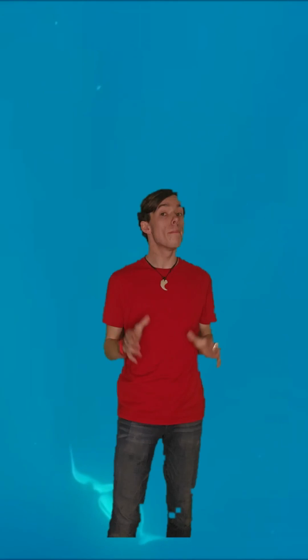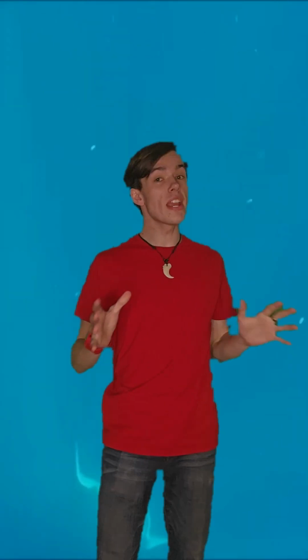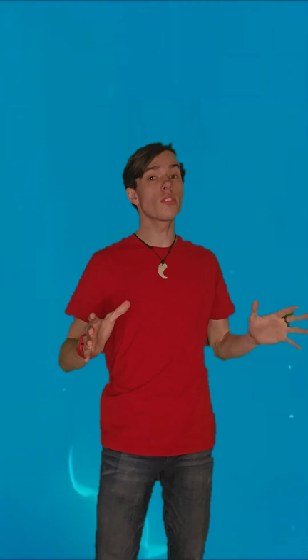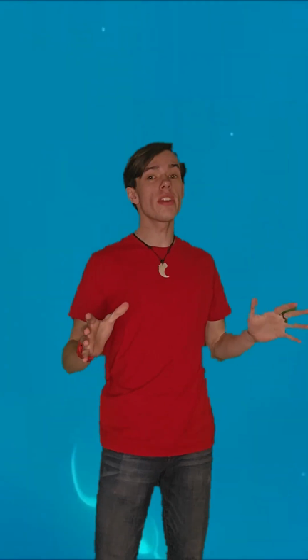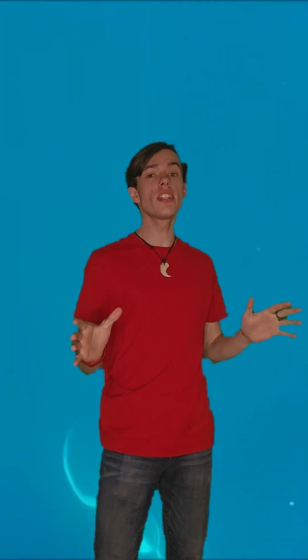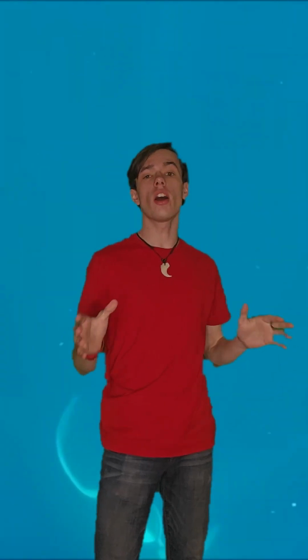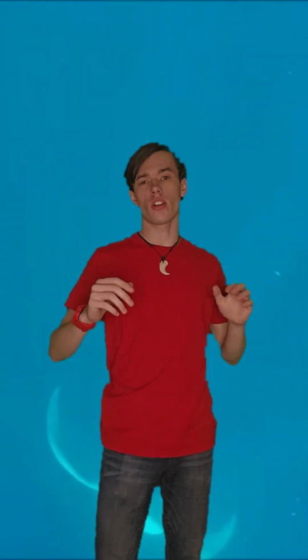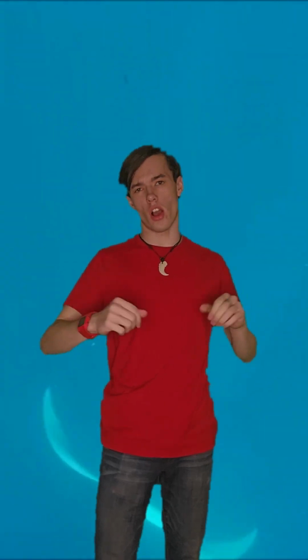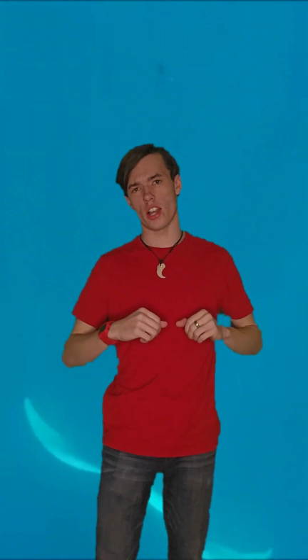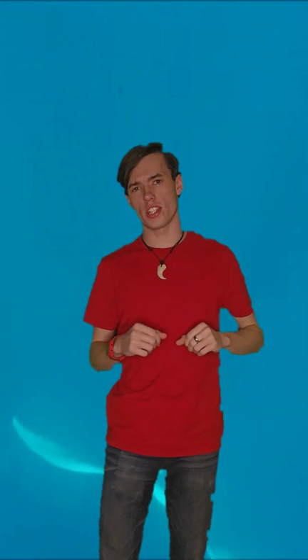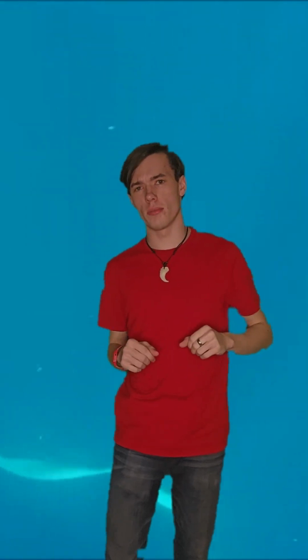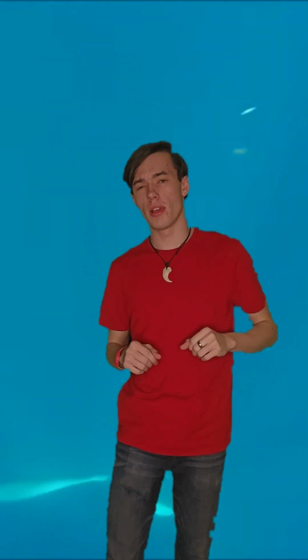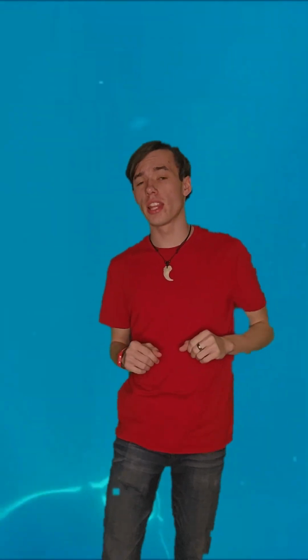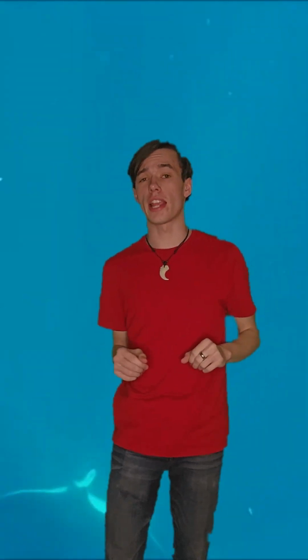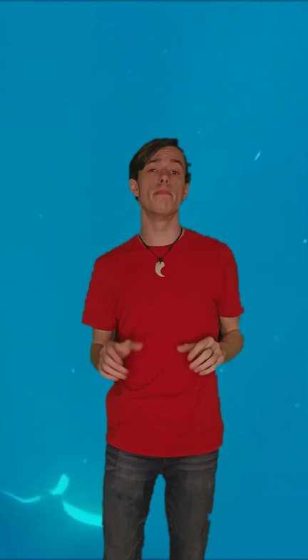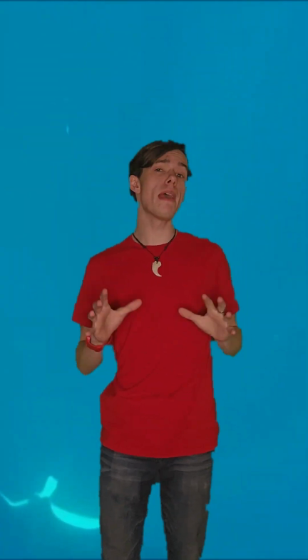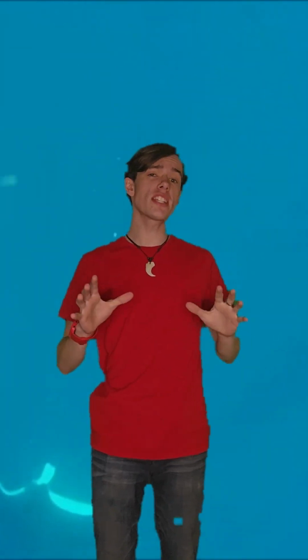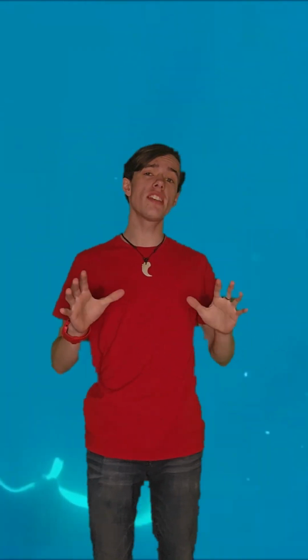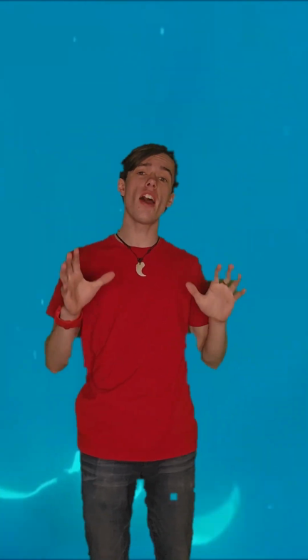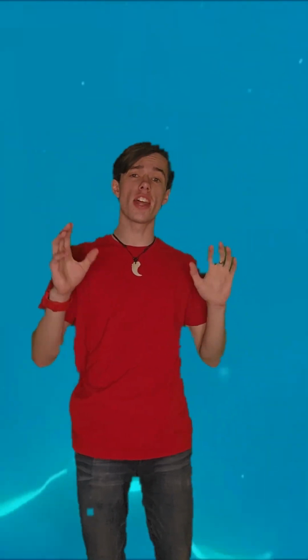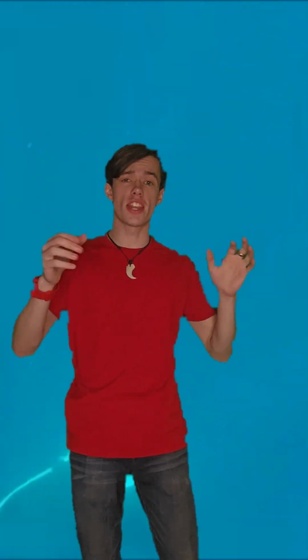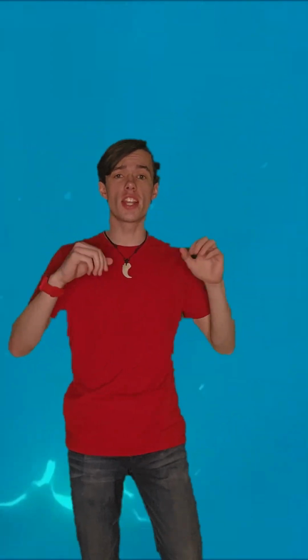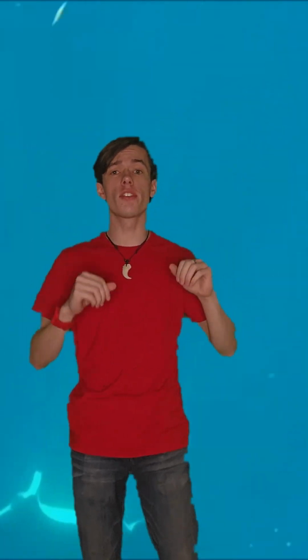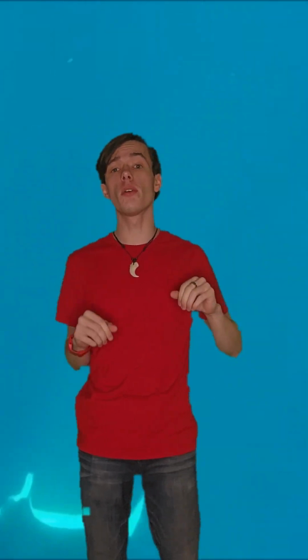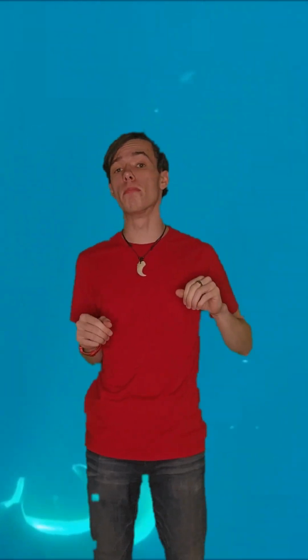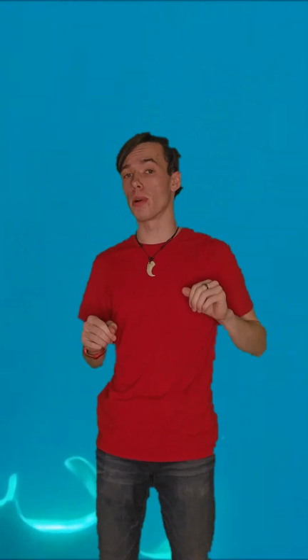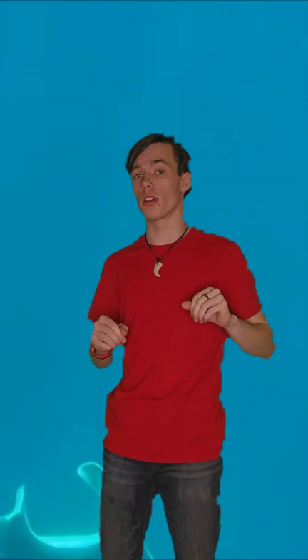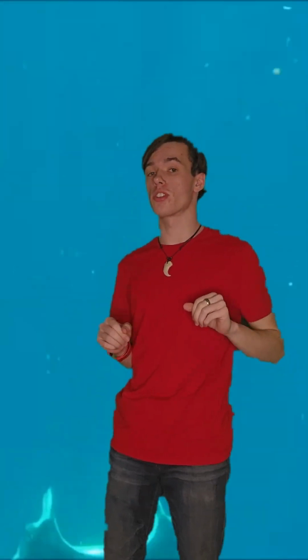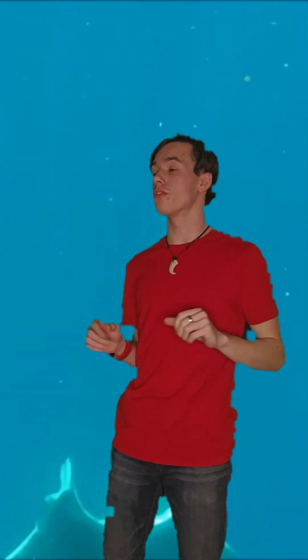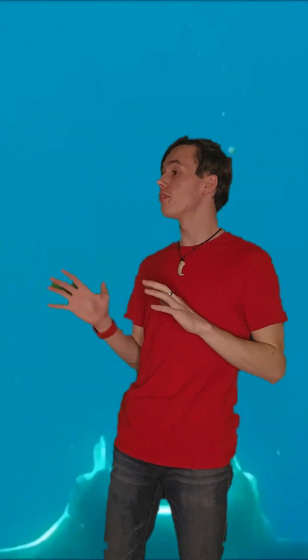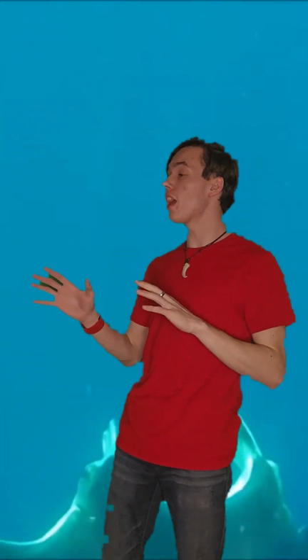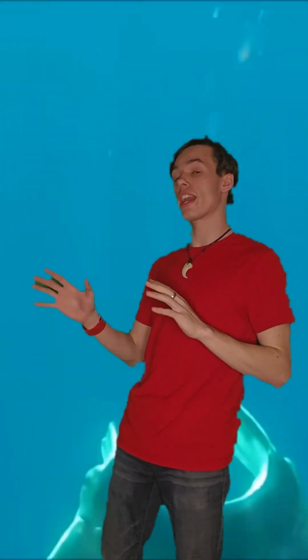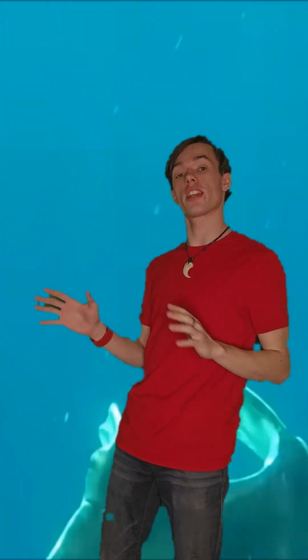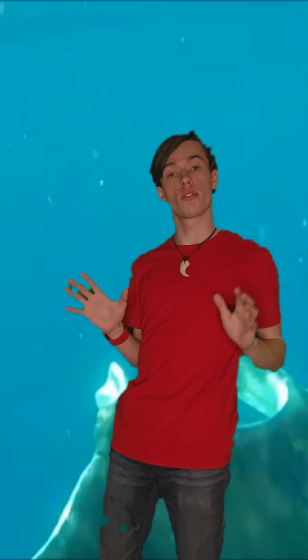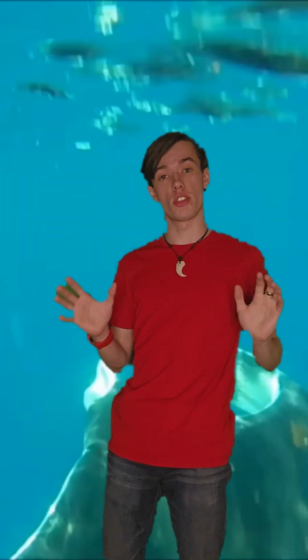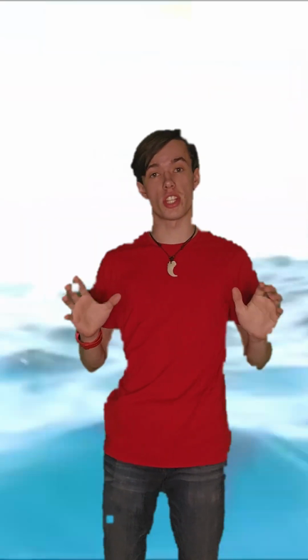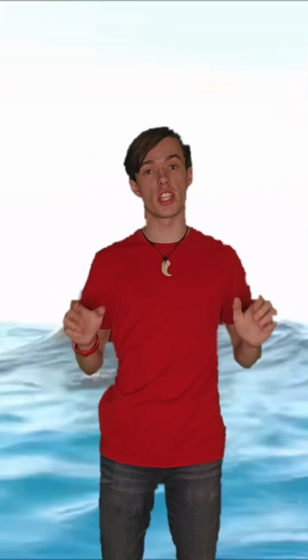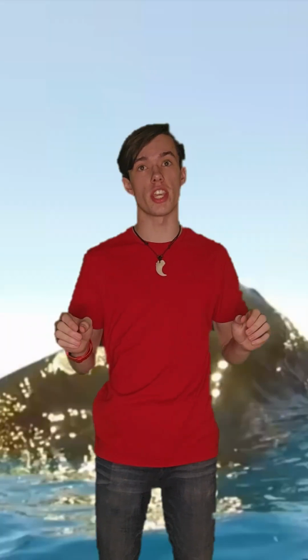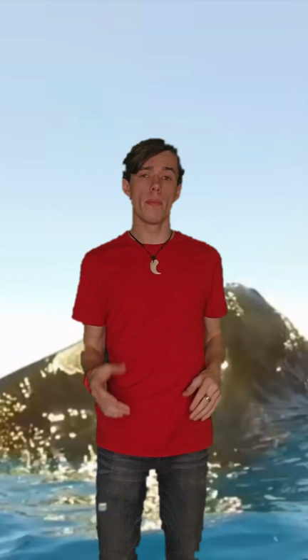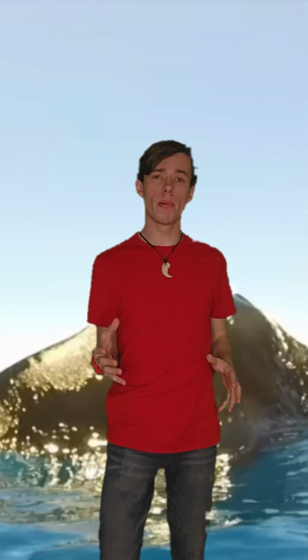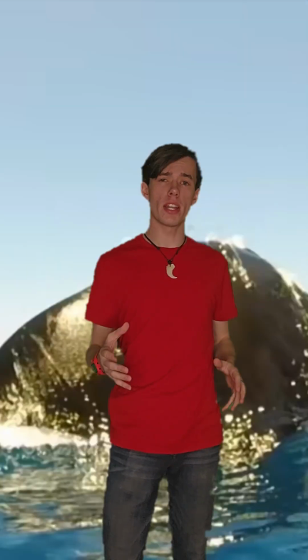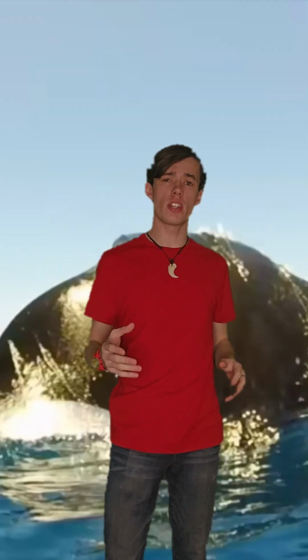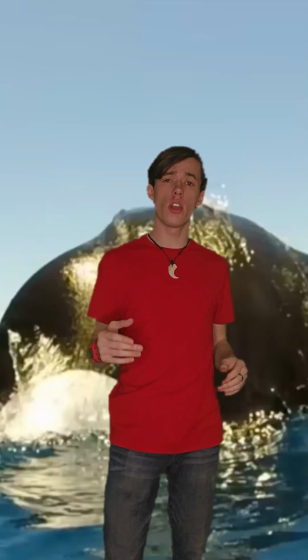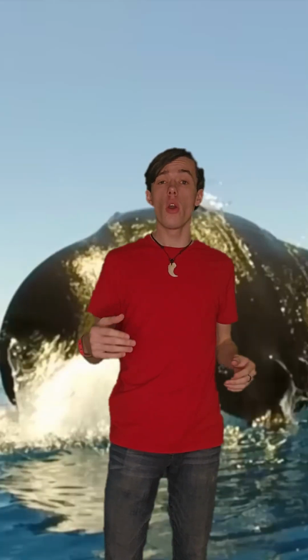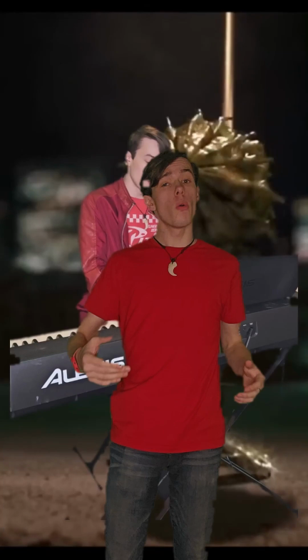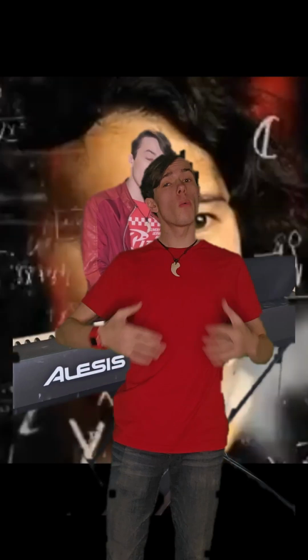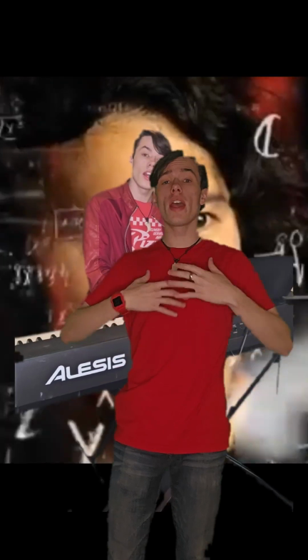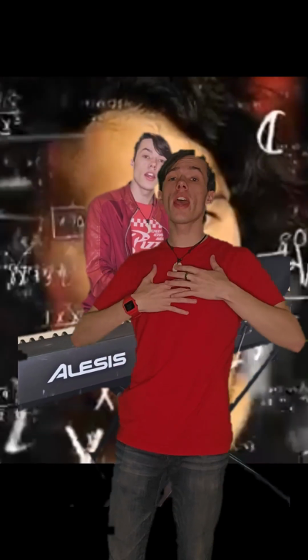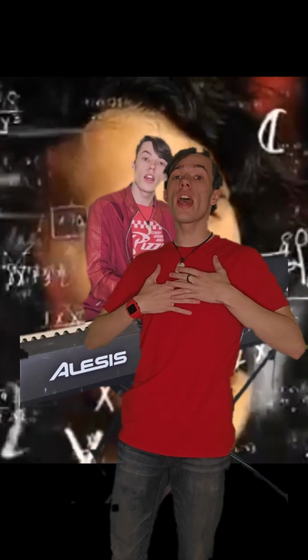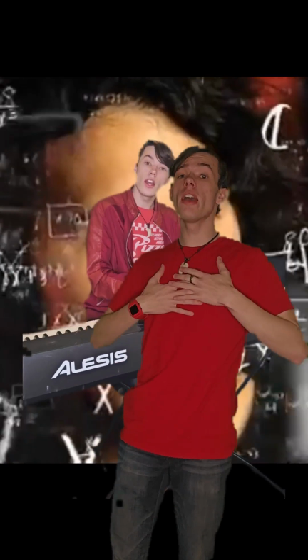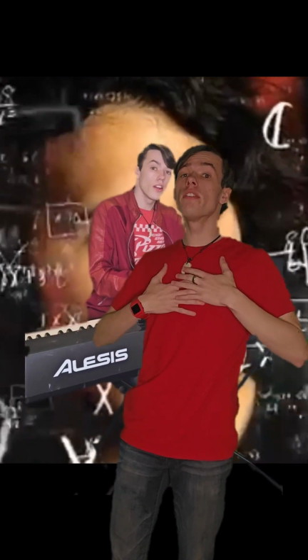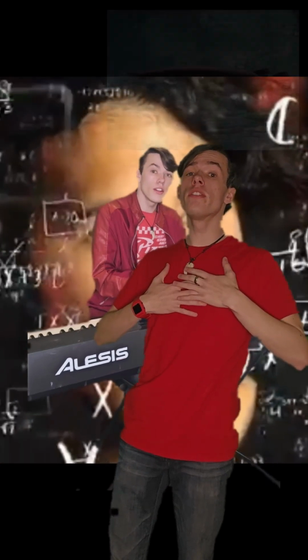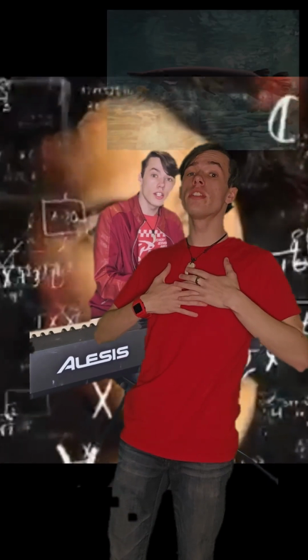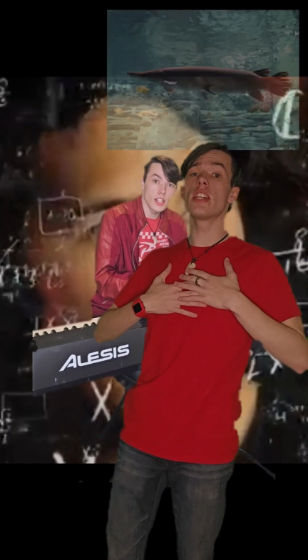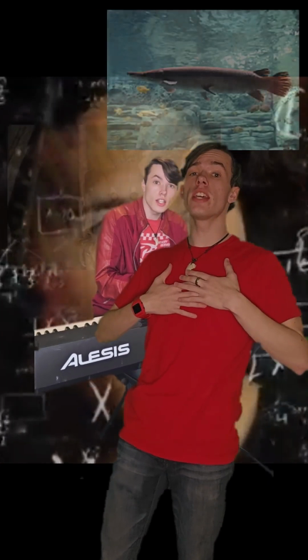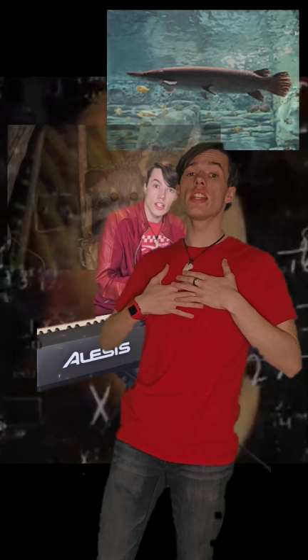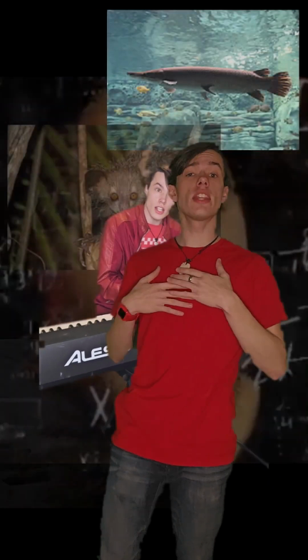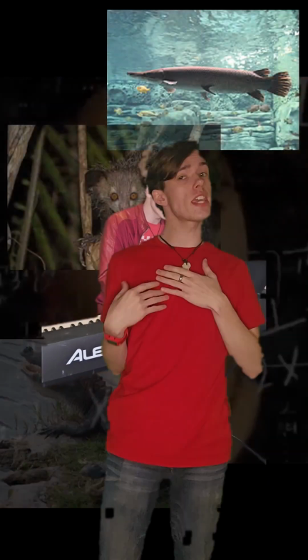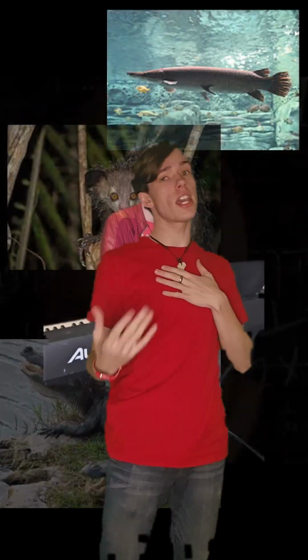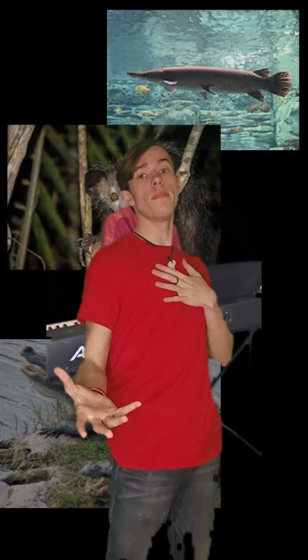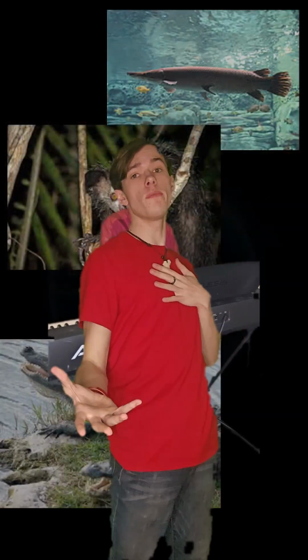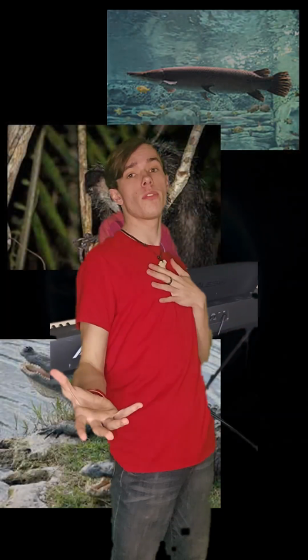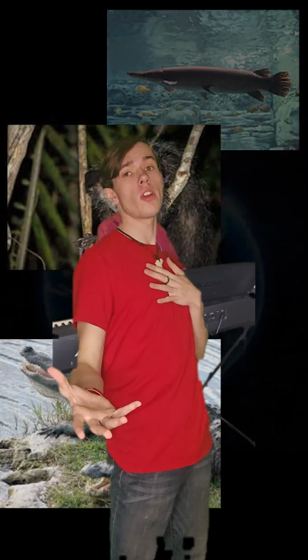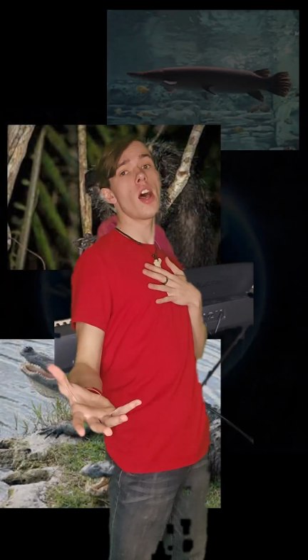Manta rays are awesome, like massive ethereal birds flying through the sea, but where did they come from?